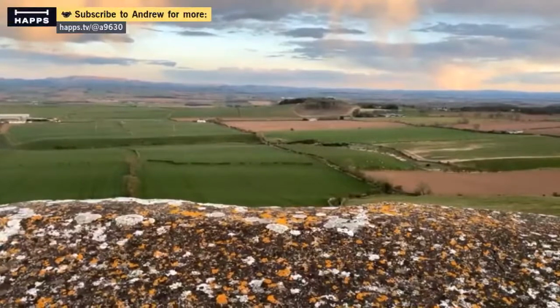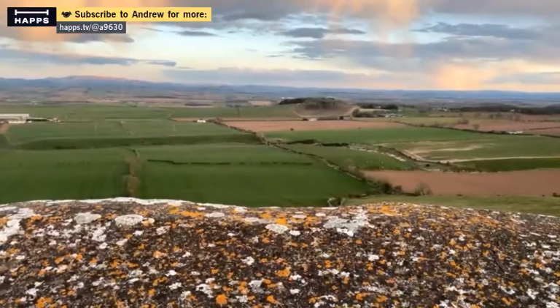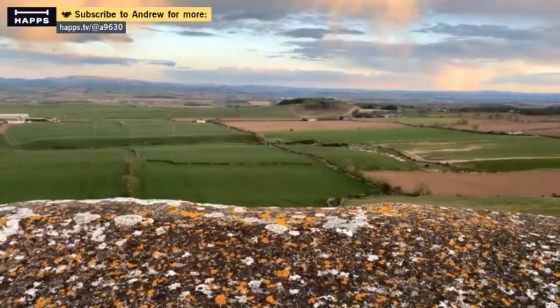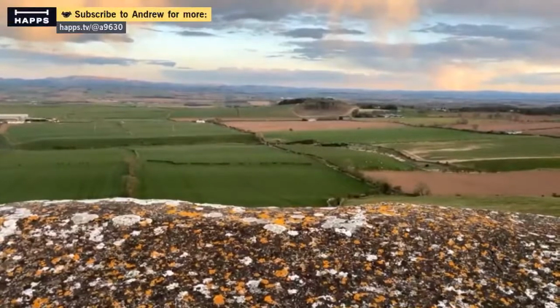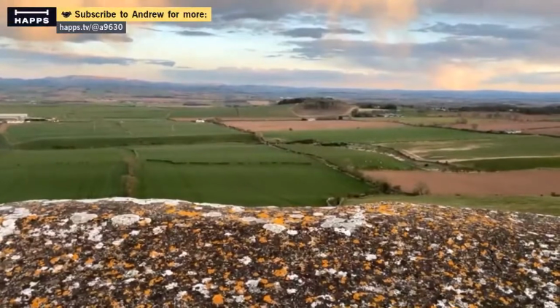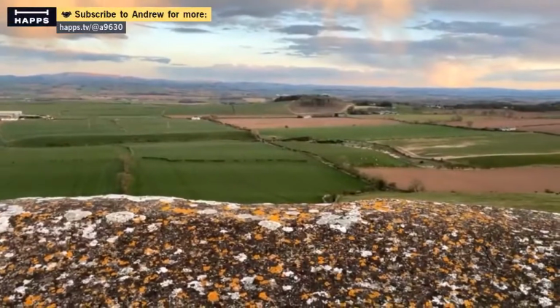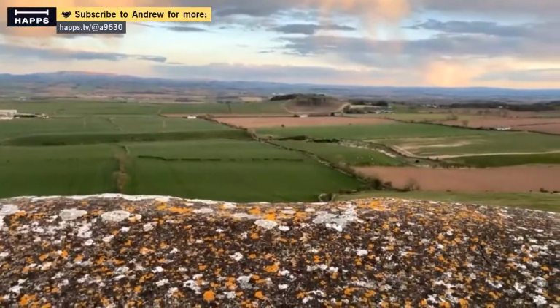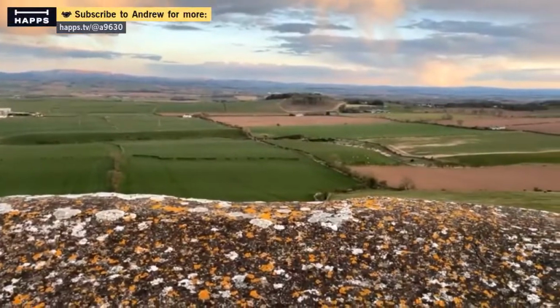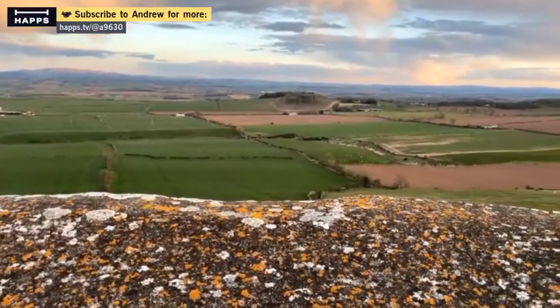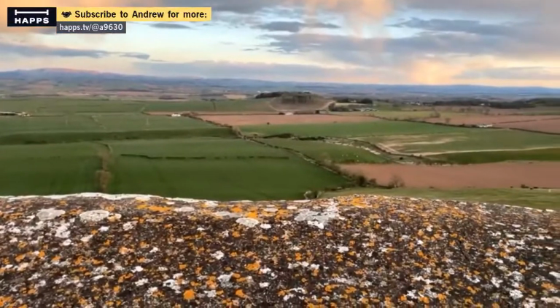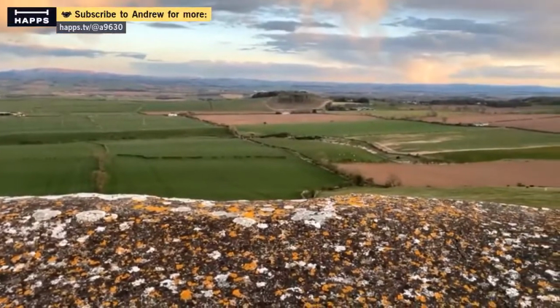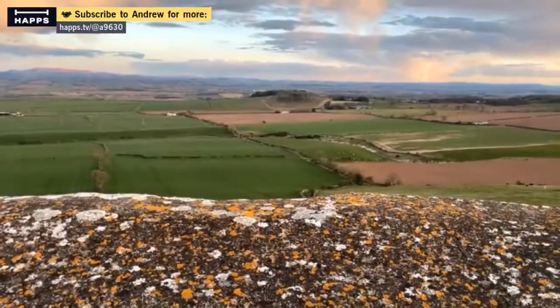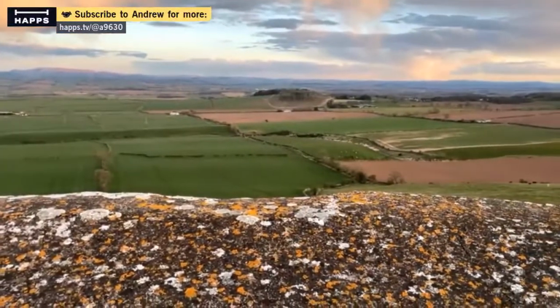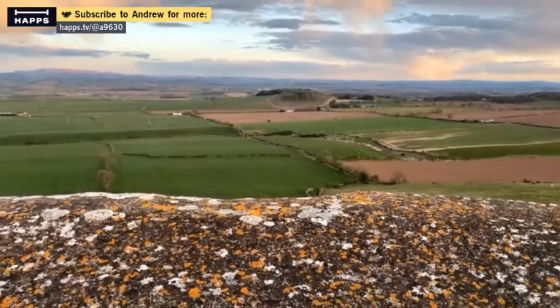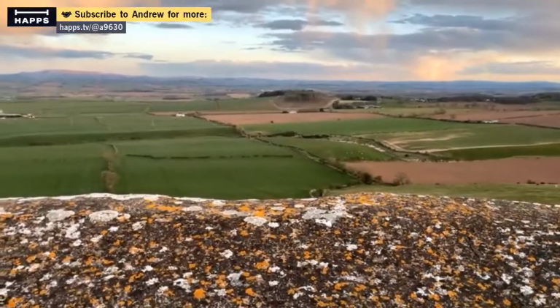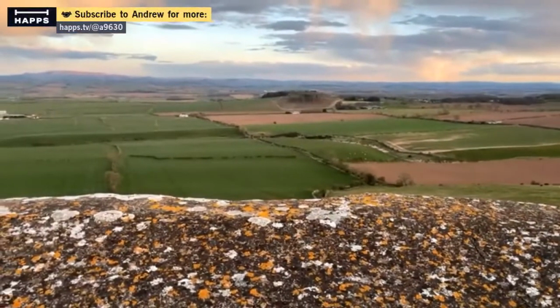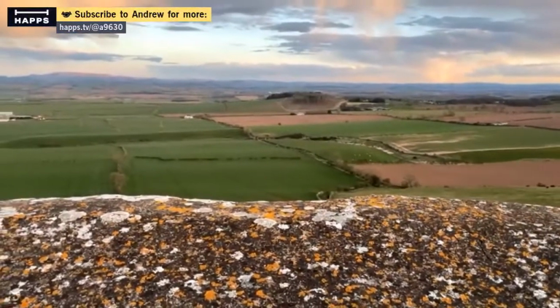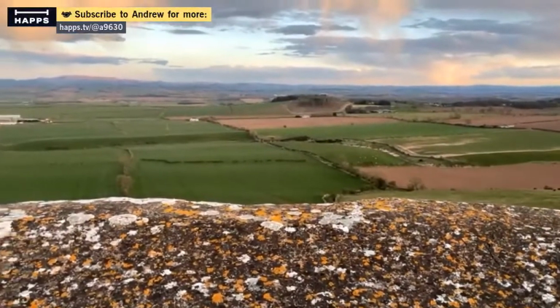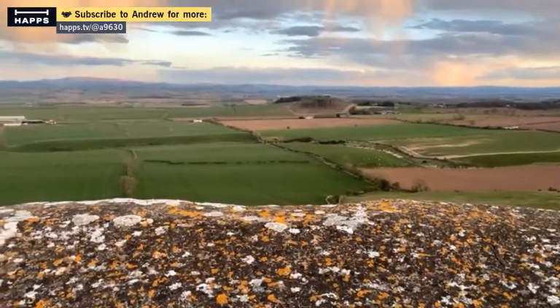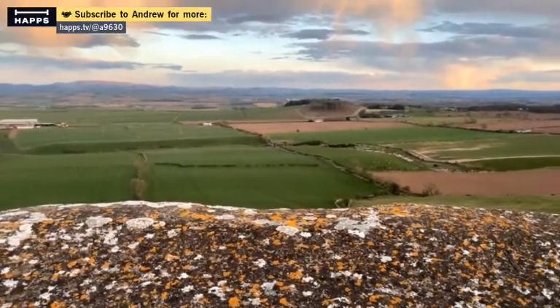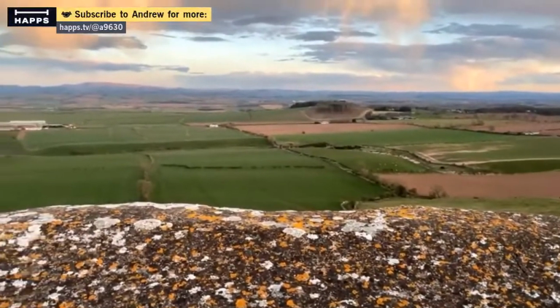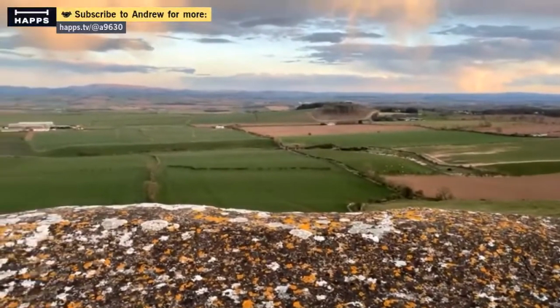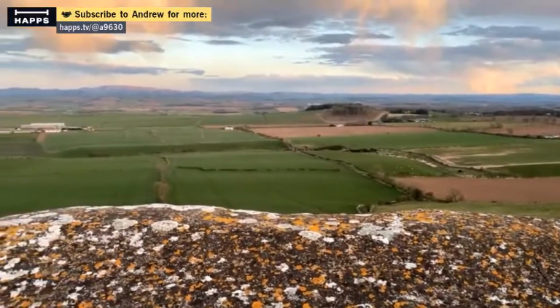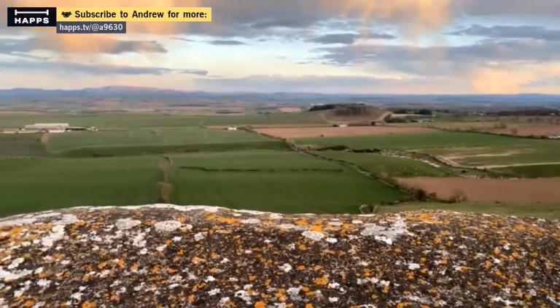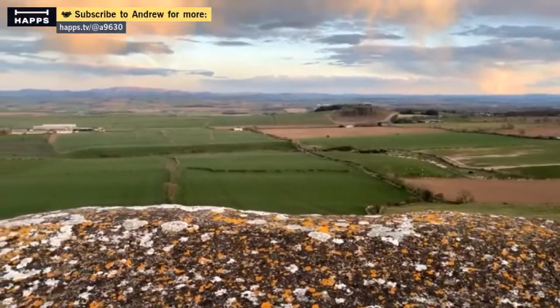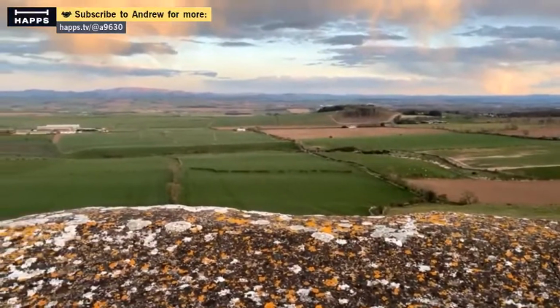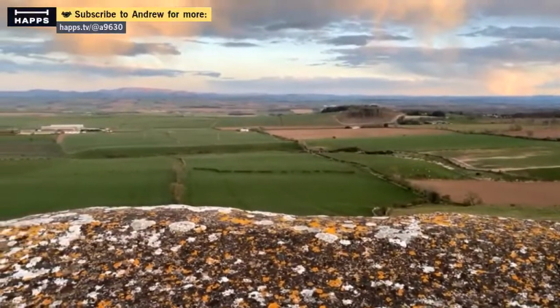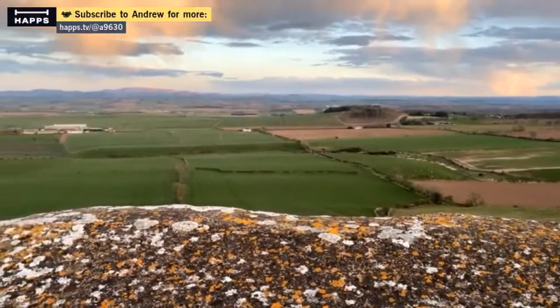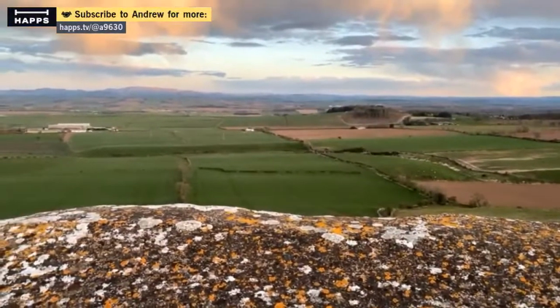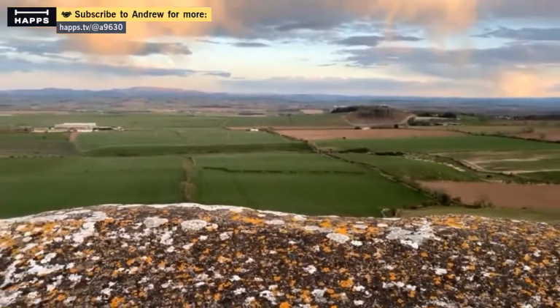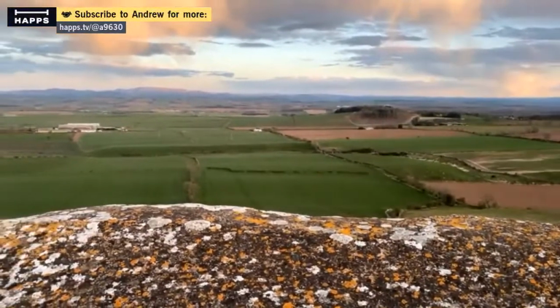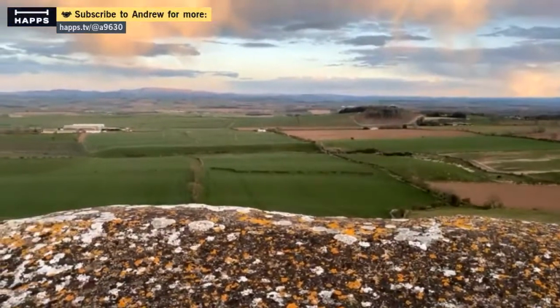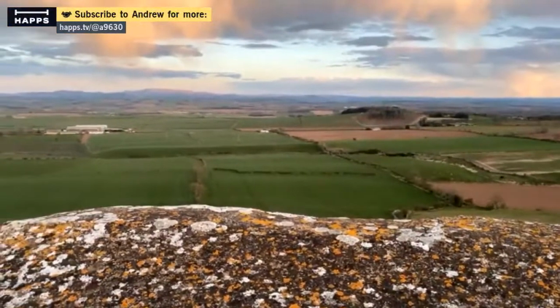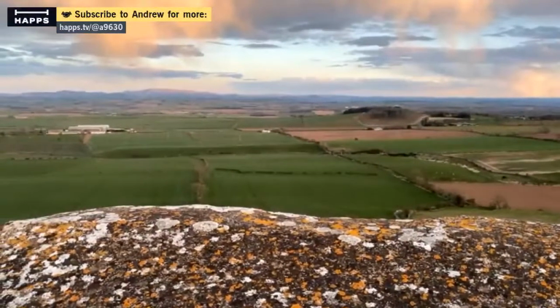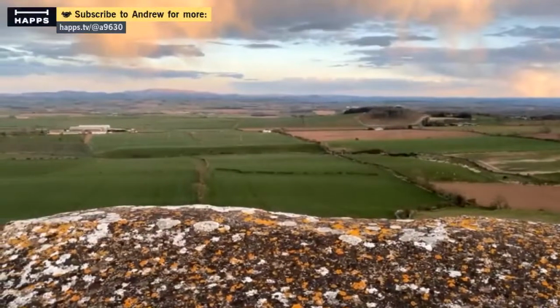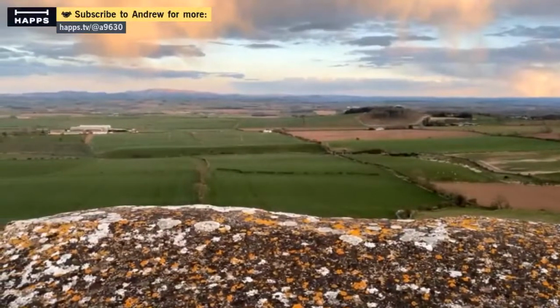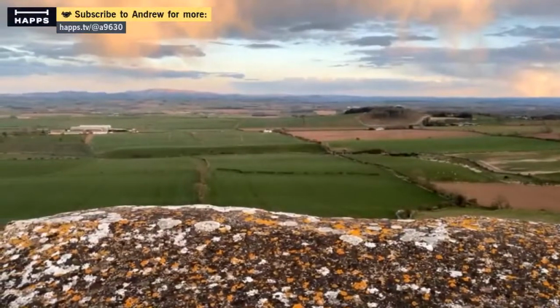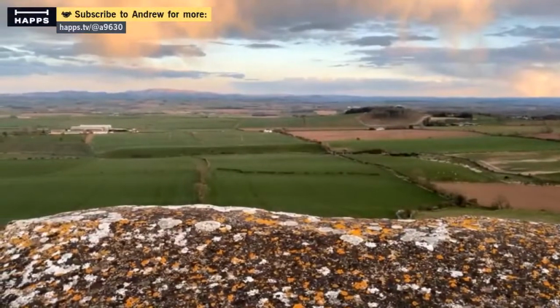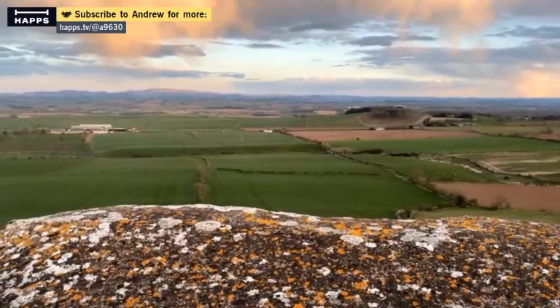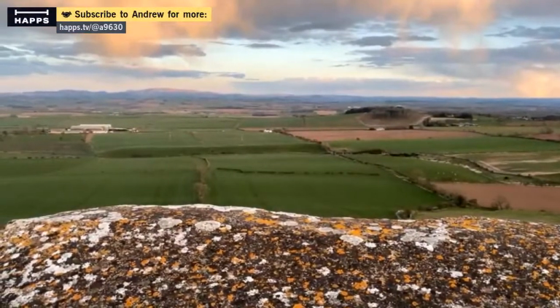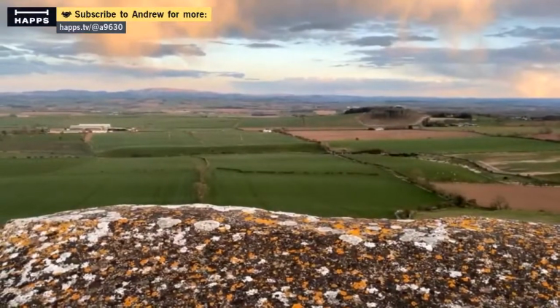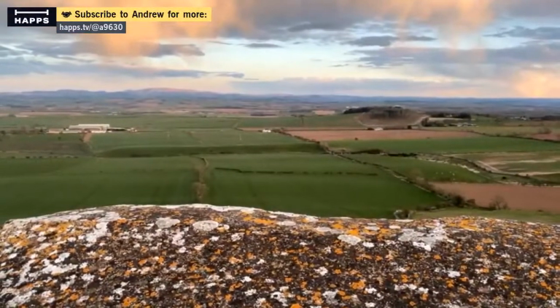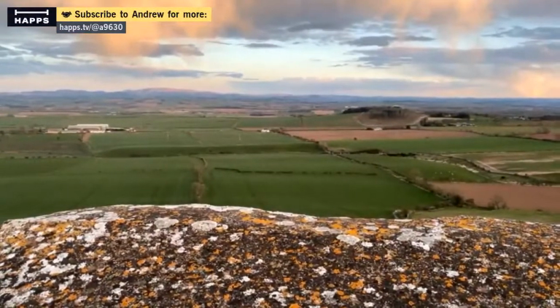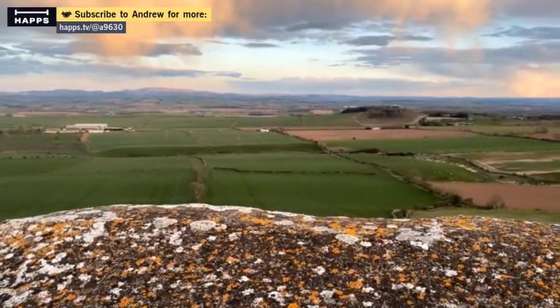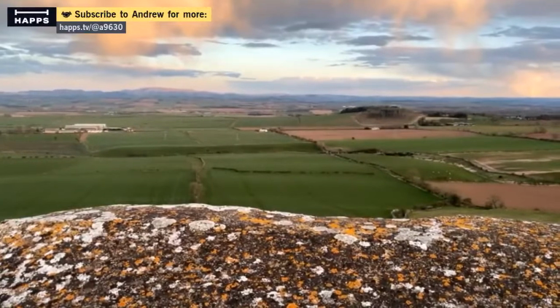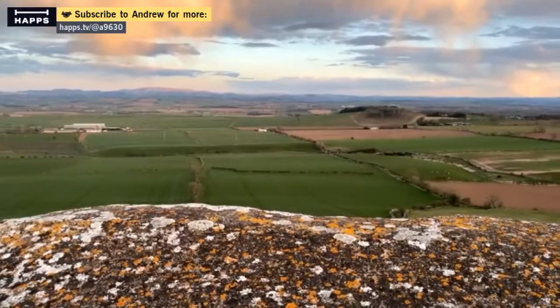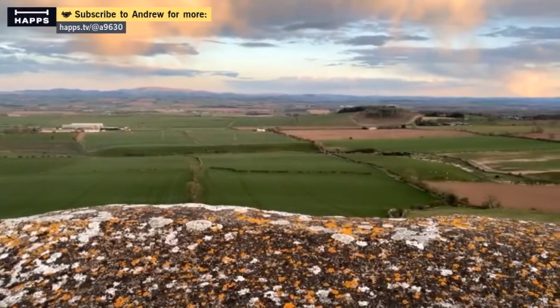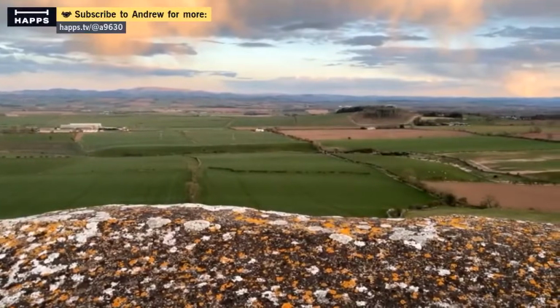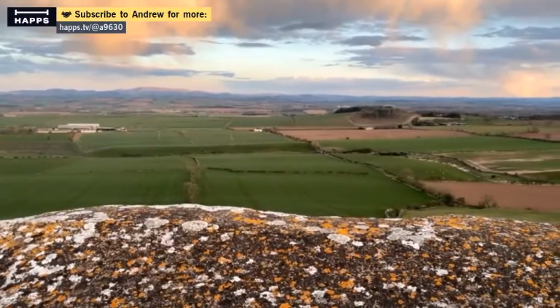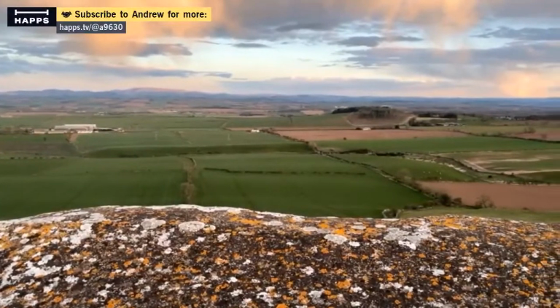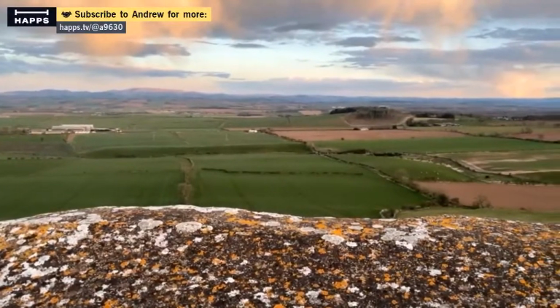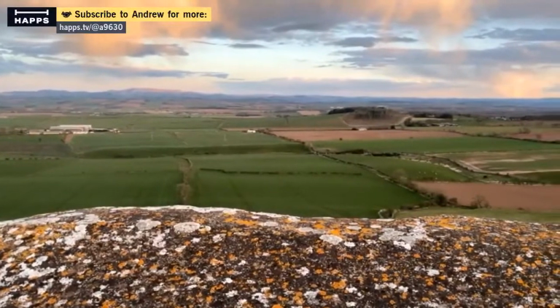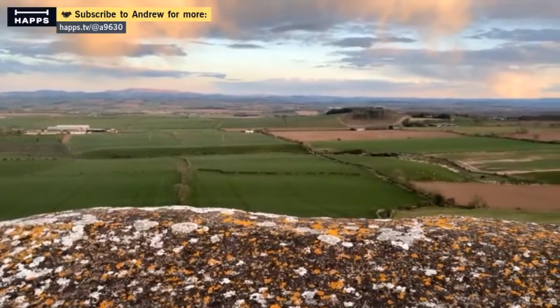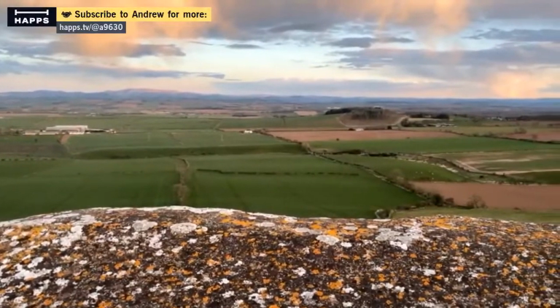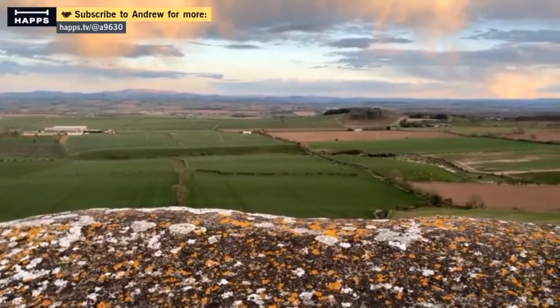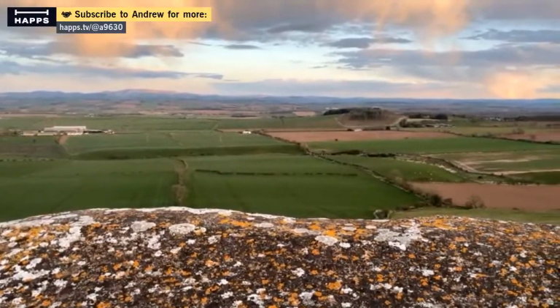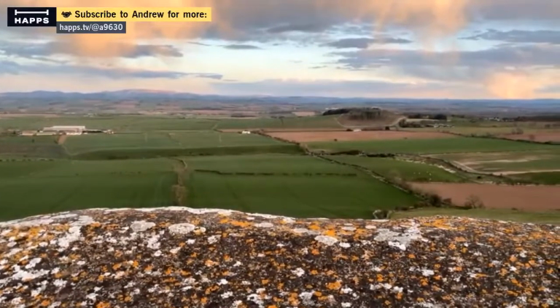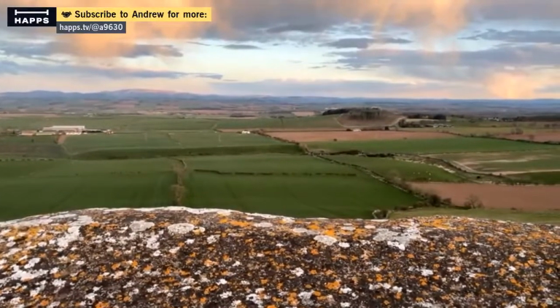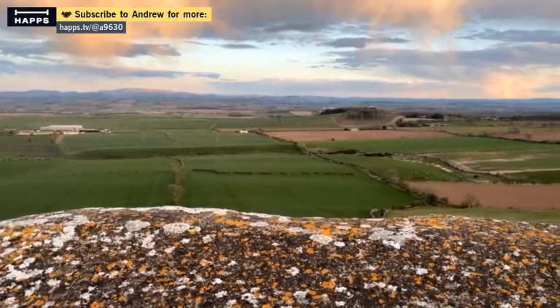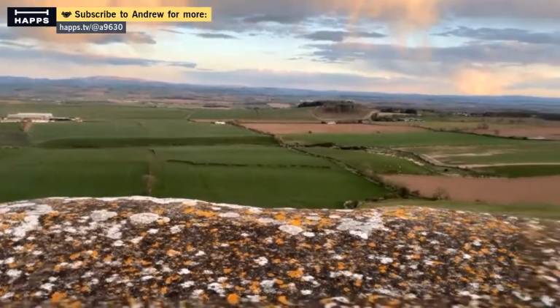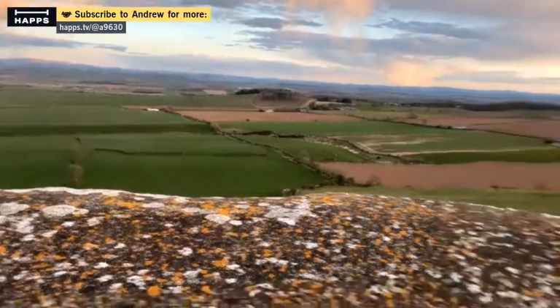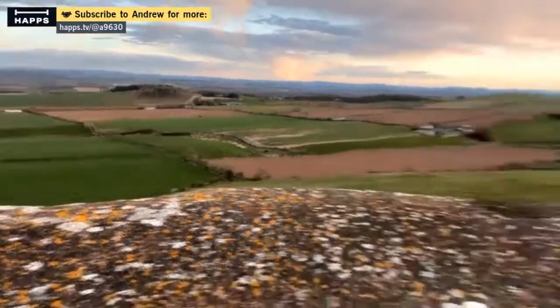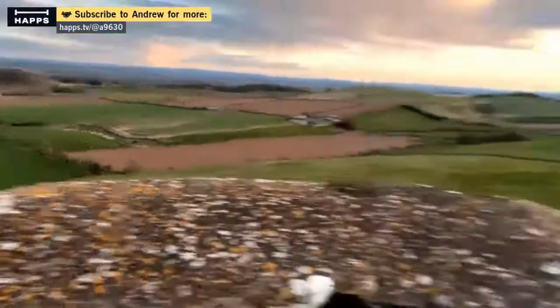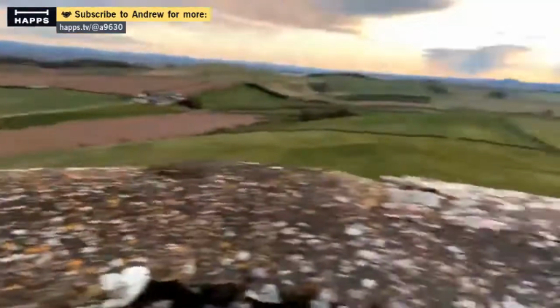I could go down to Jedburgh Abbey — yeah, it does feel great.